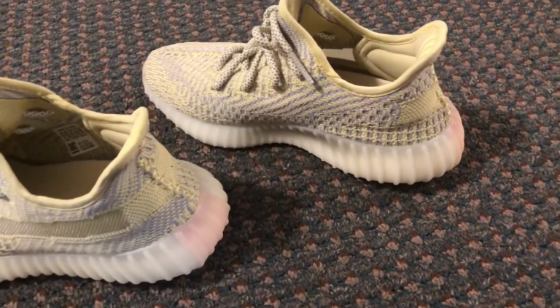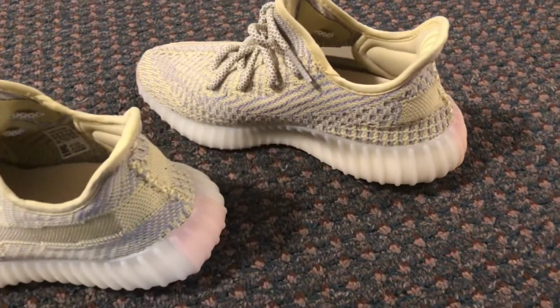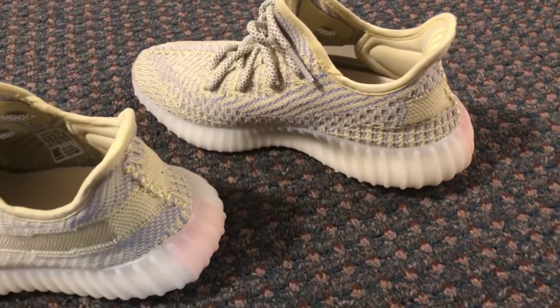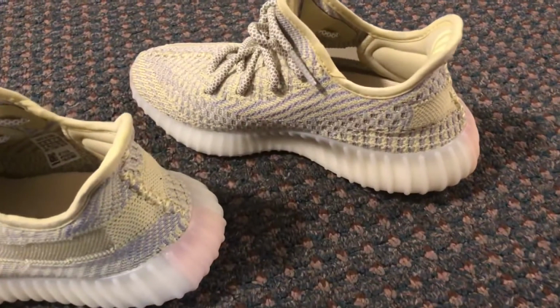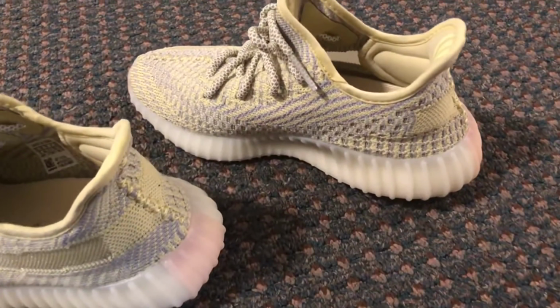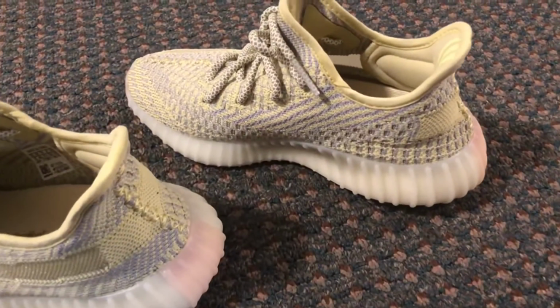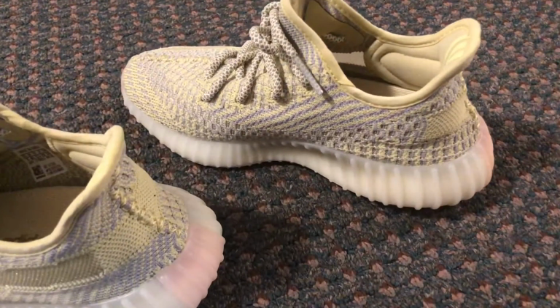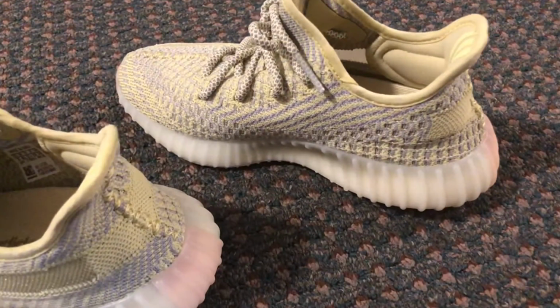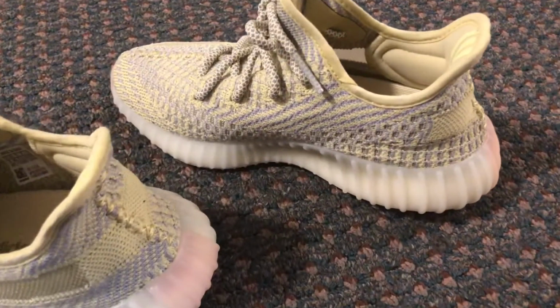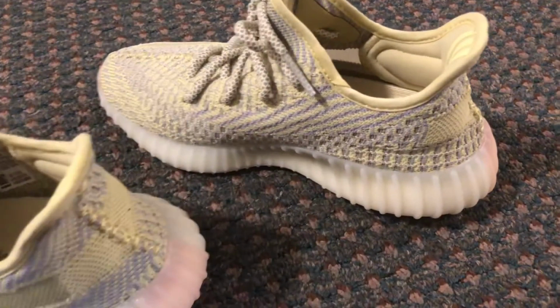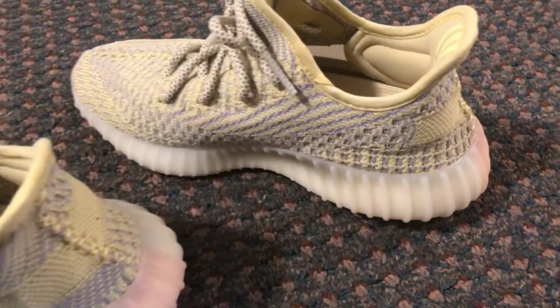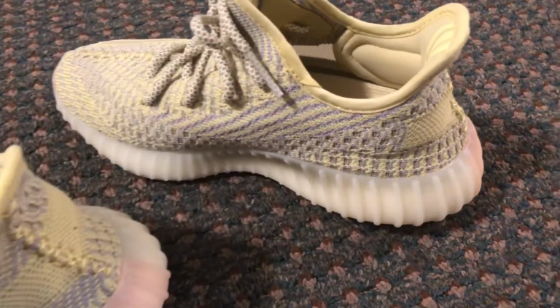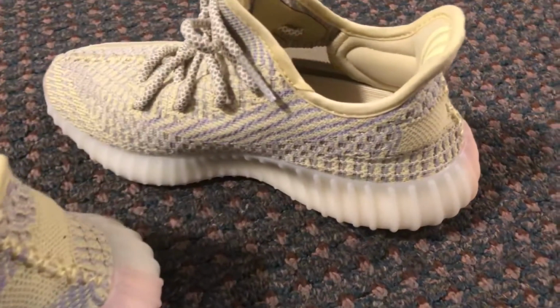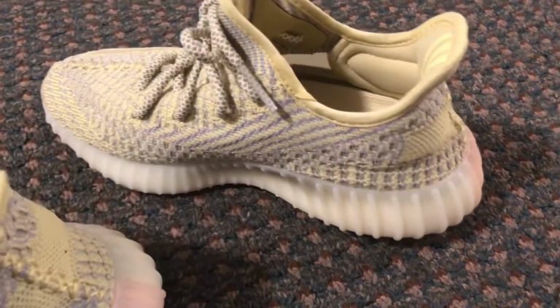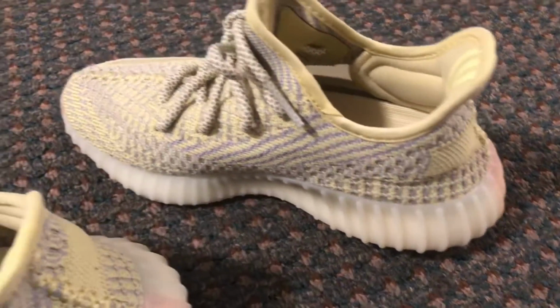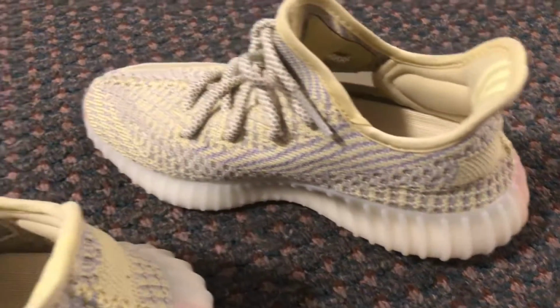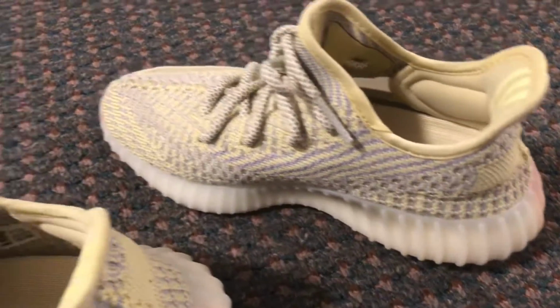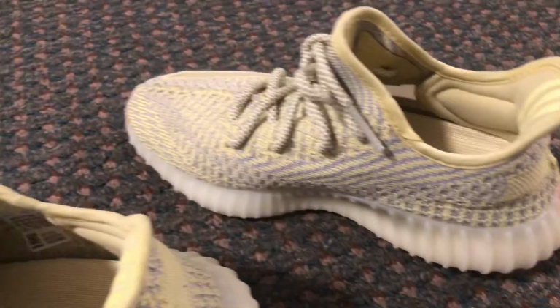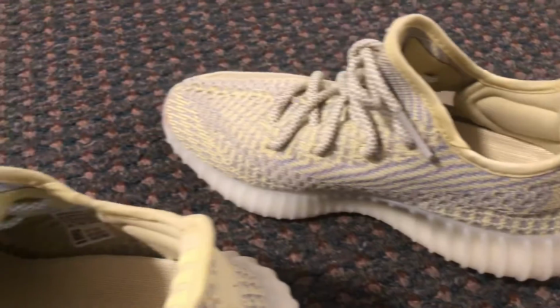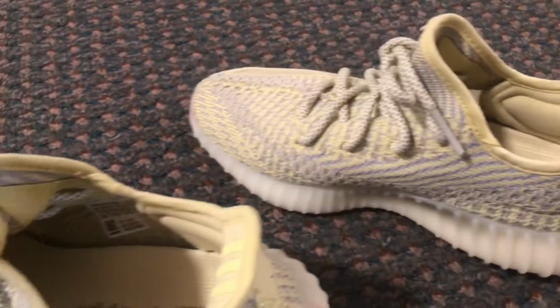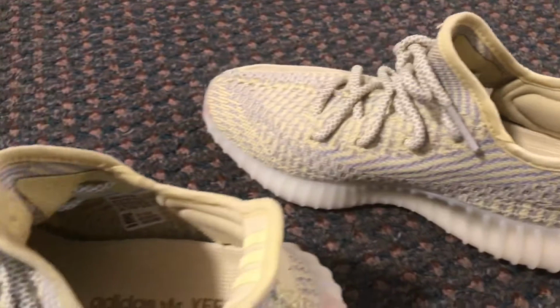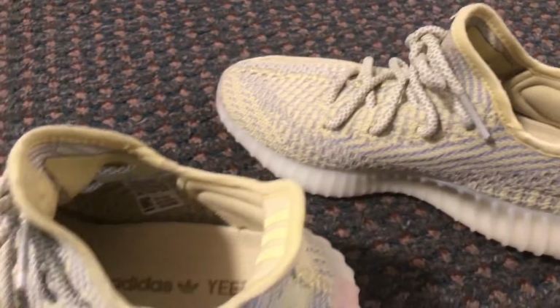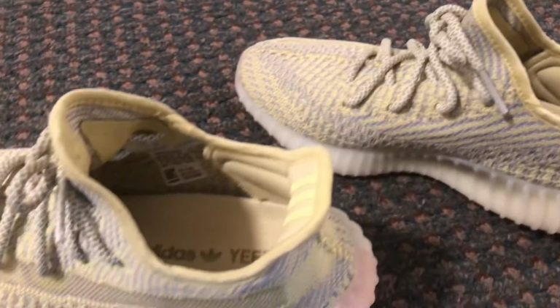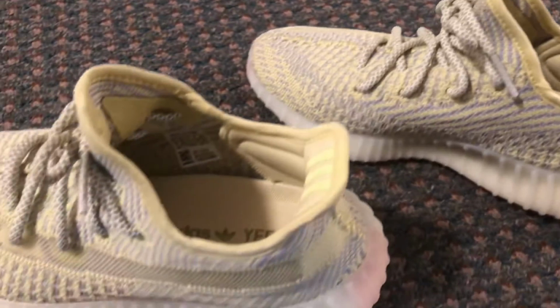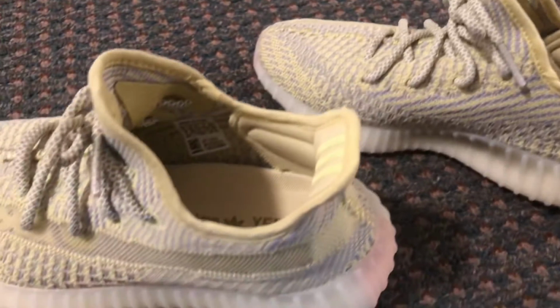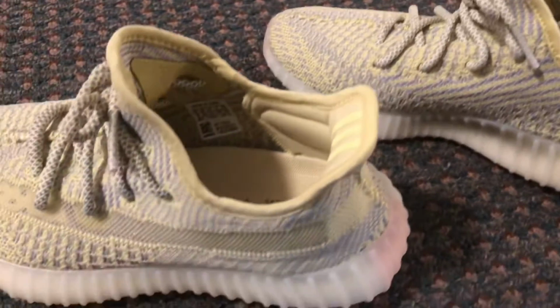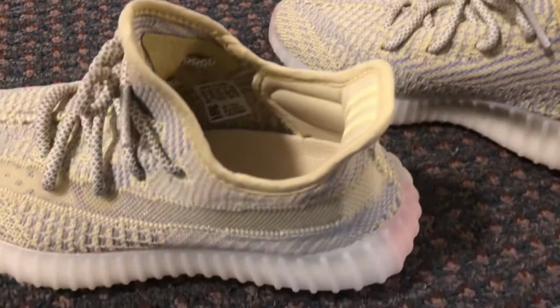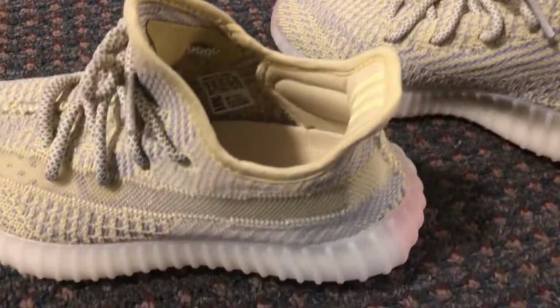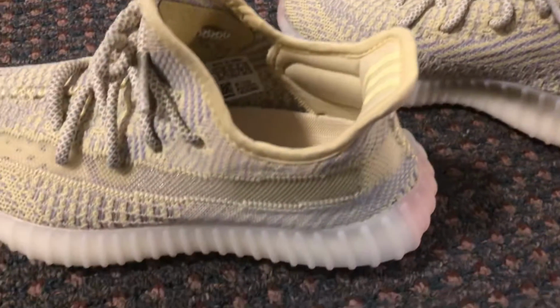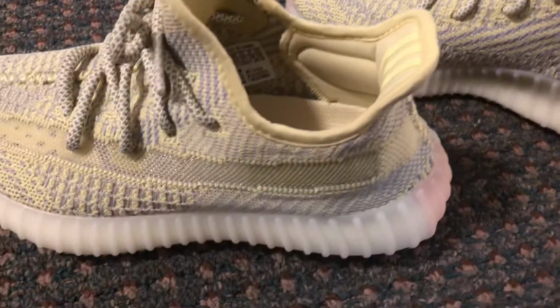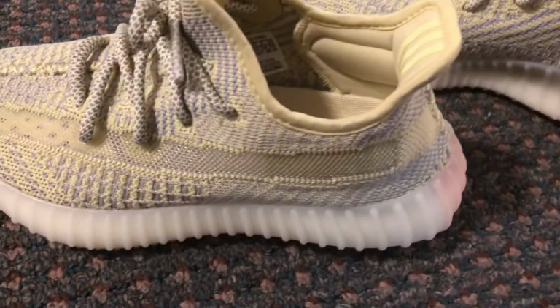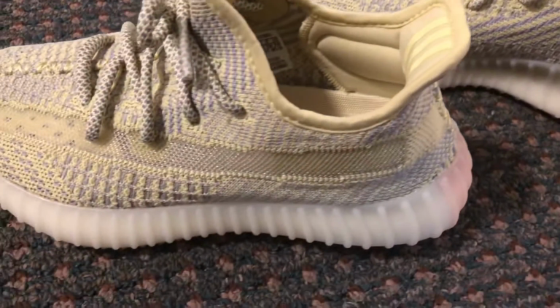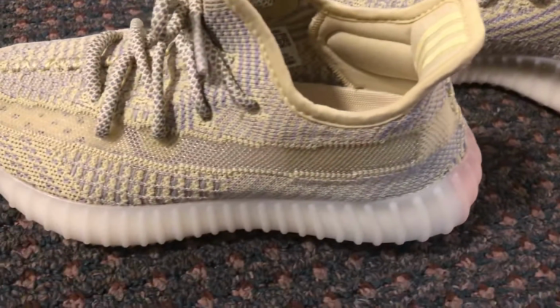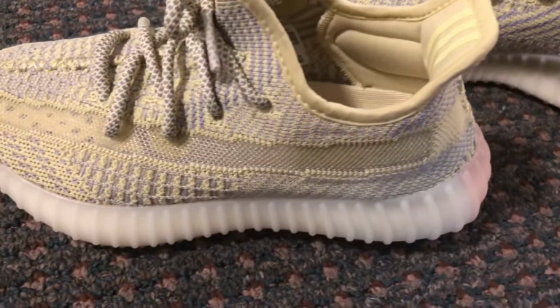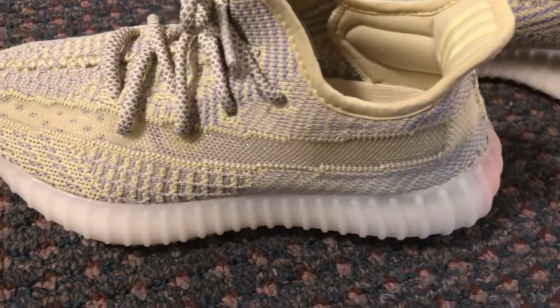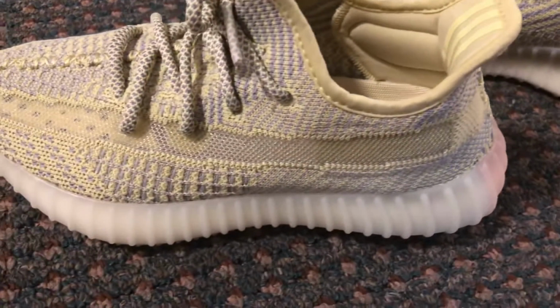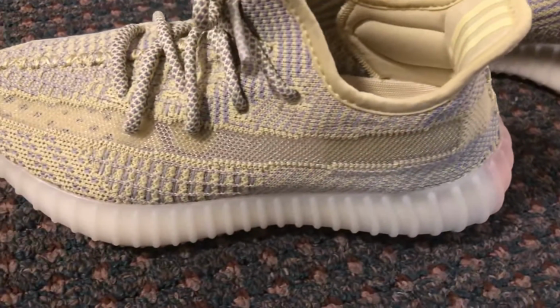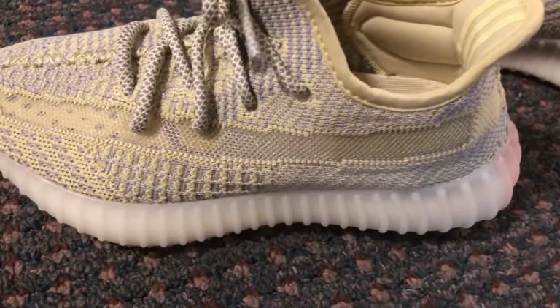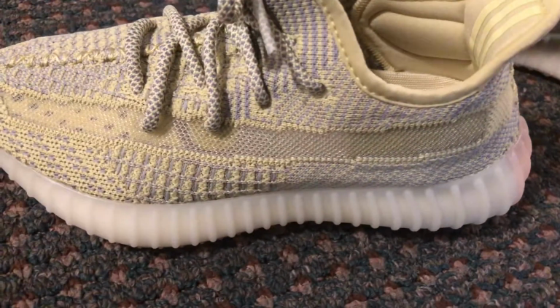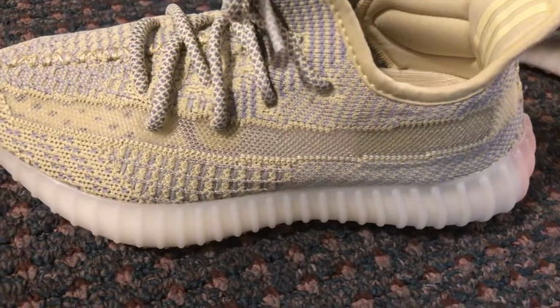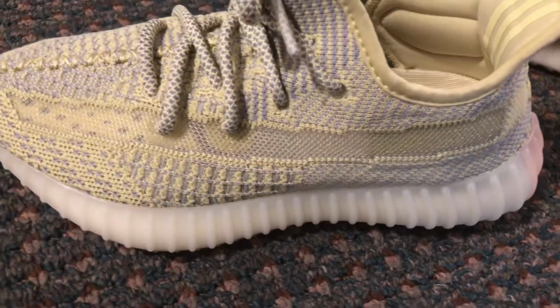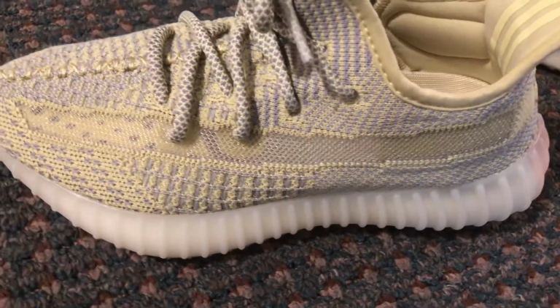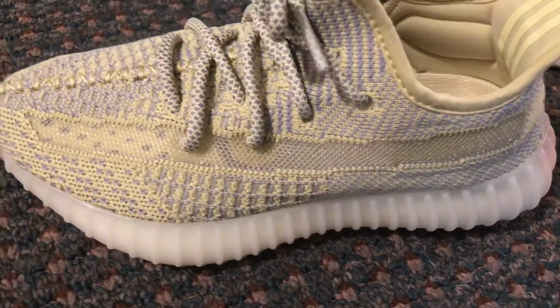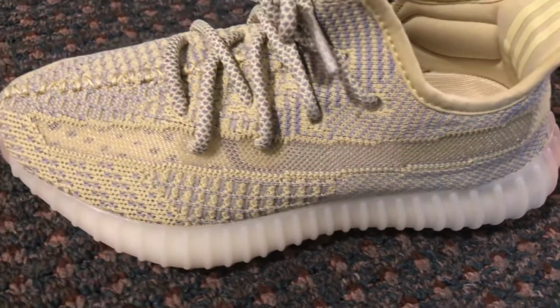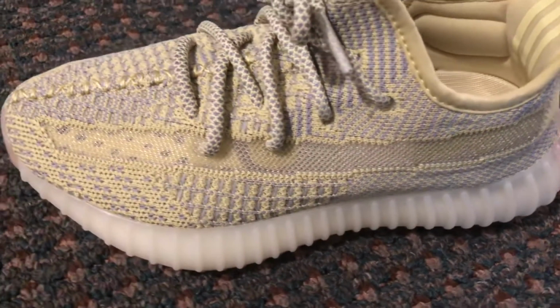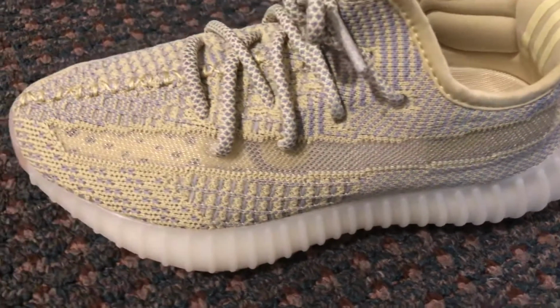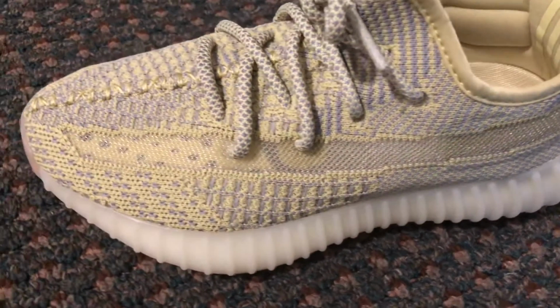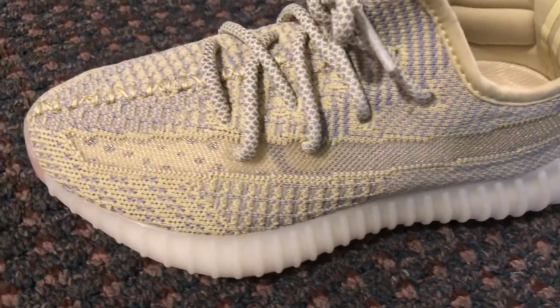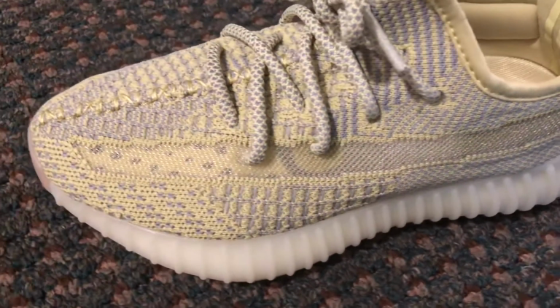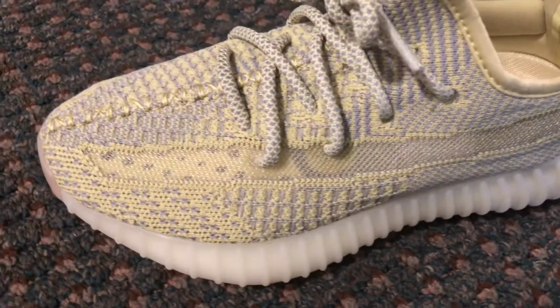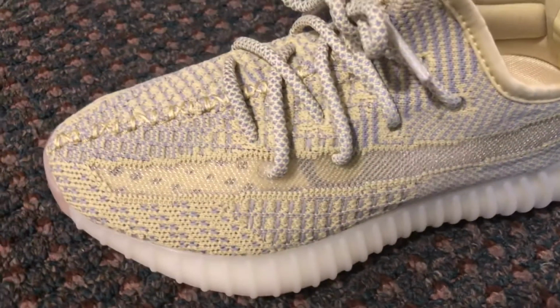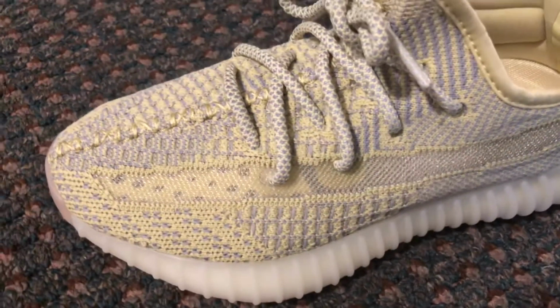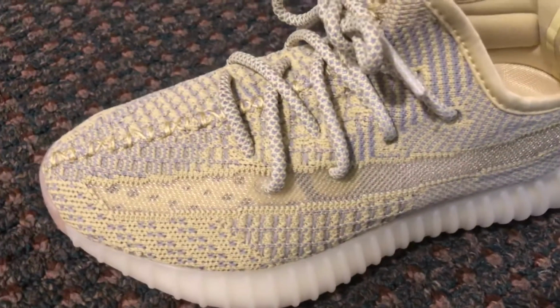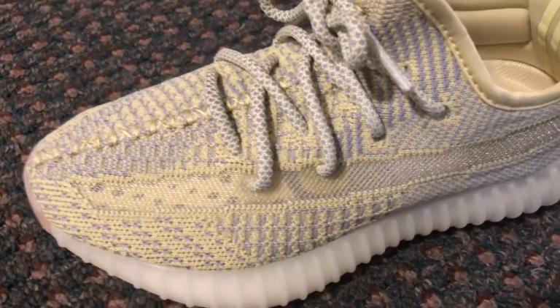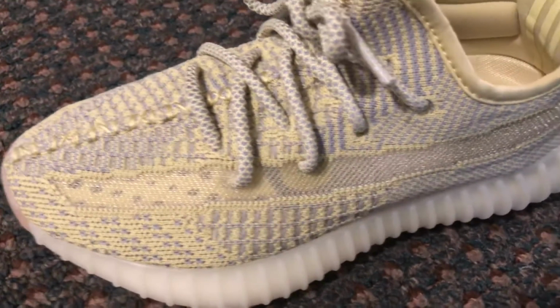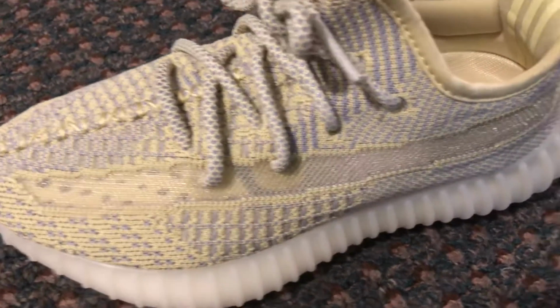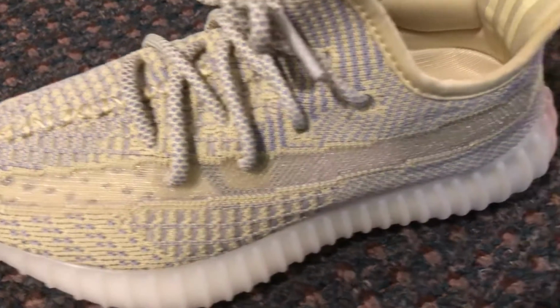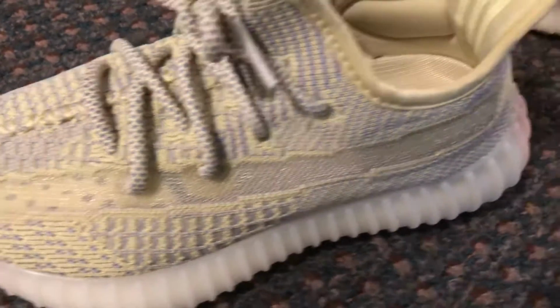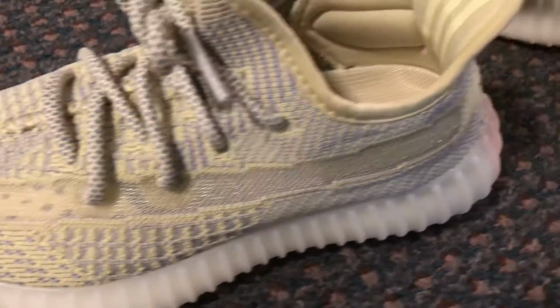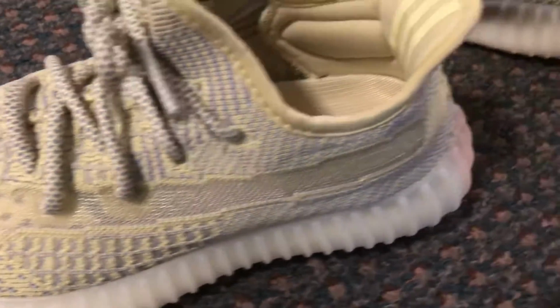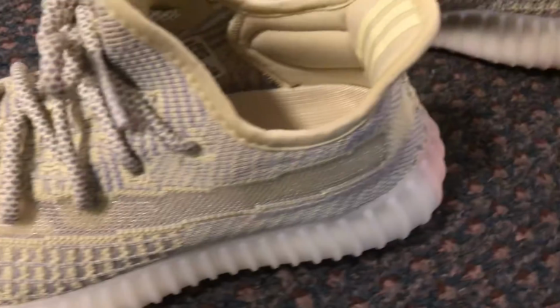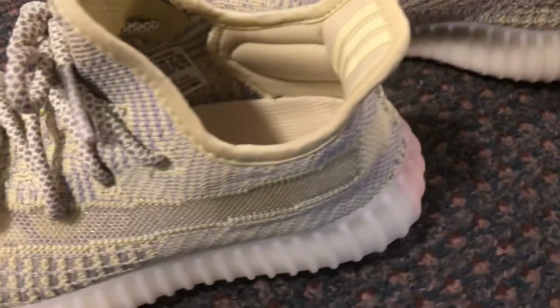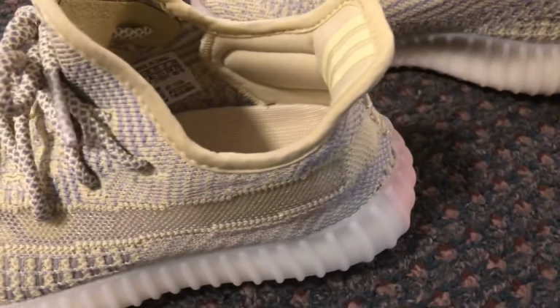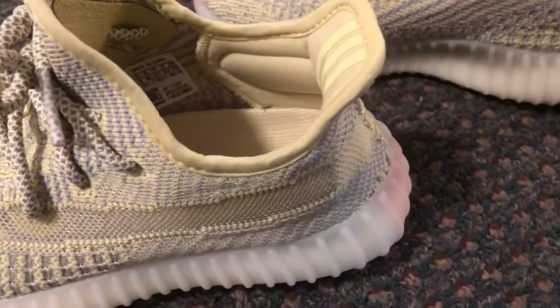There's a little bit of B-roll so you can get a closer look and see the color up close. I think it's a nice colorway.